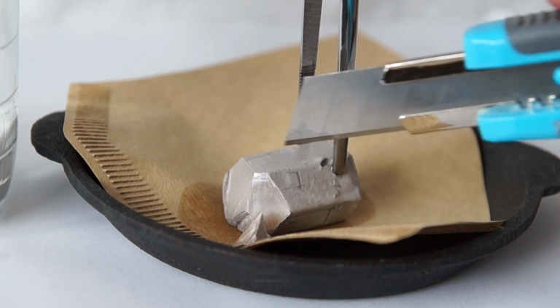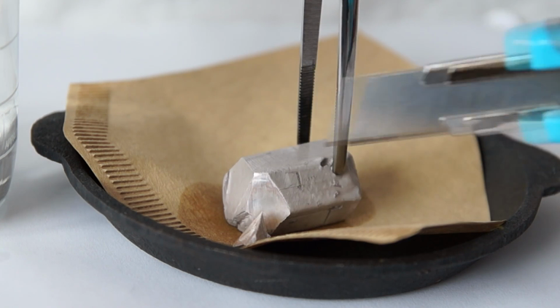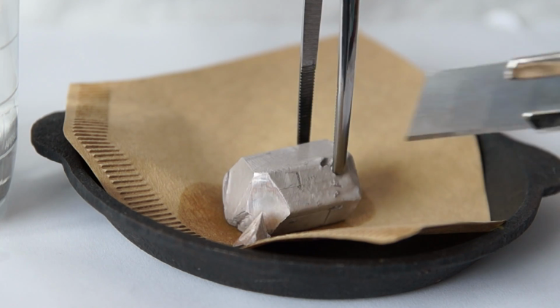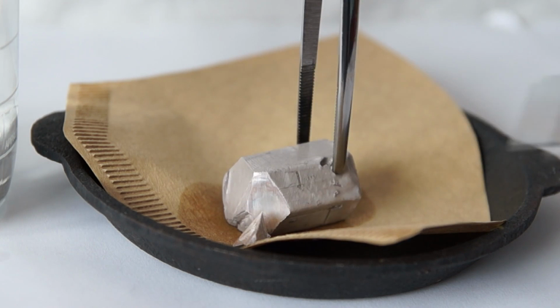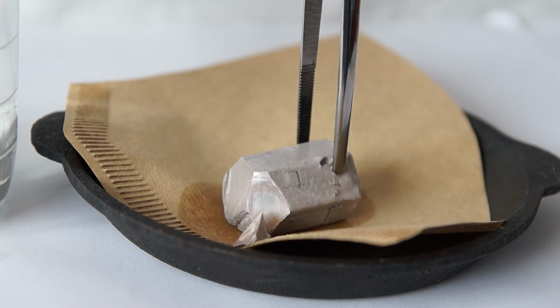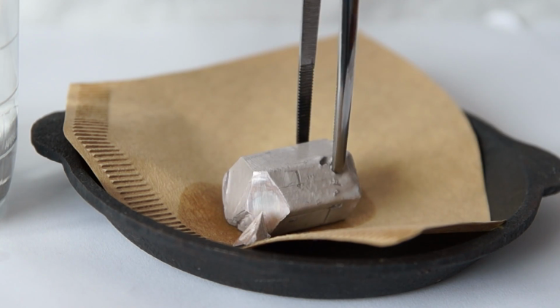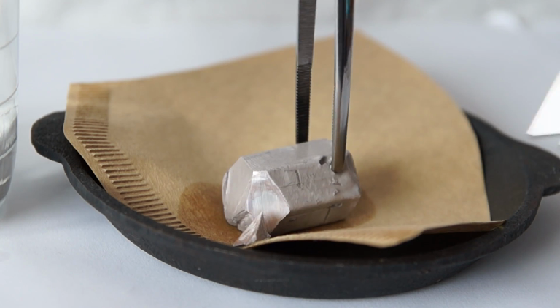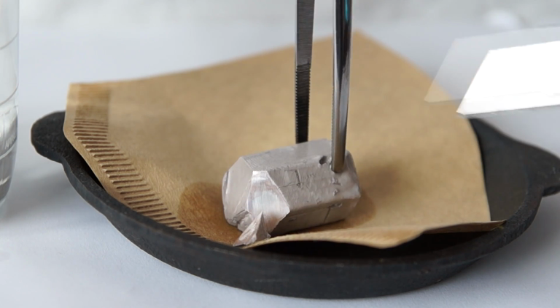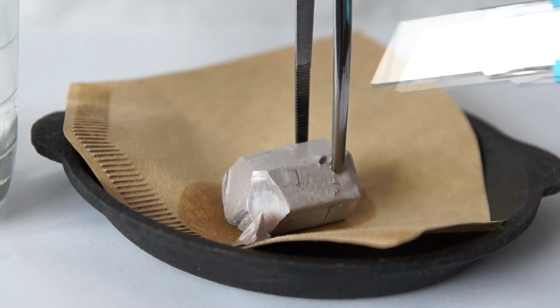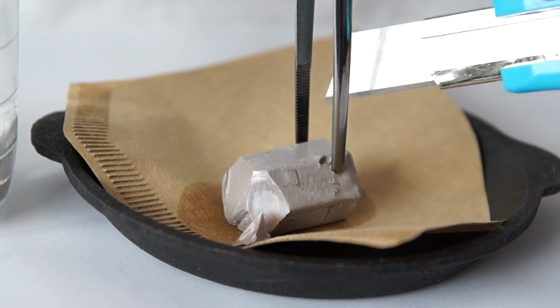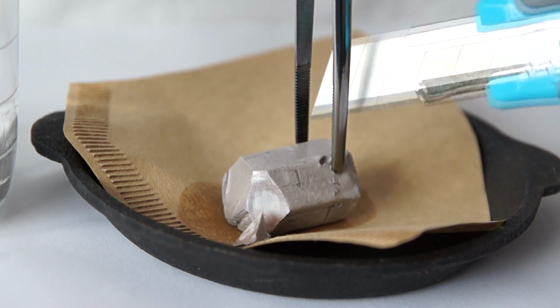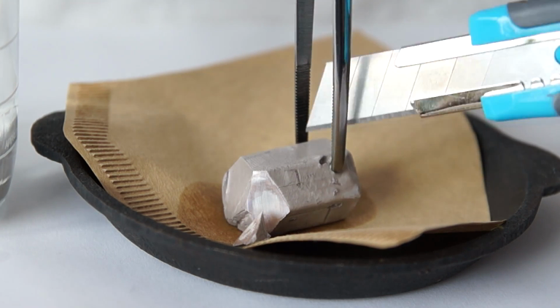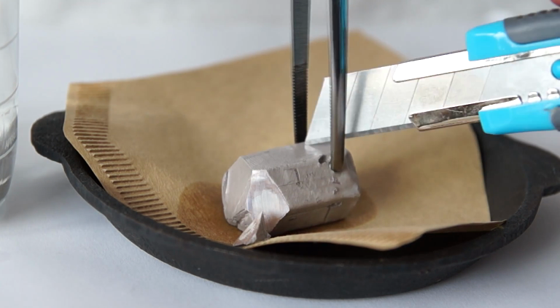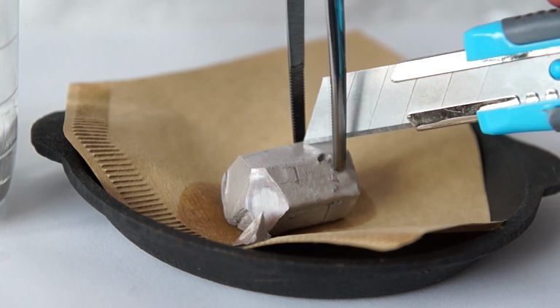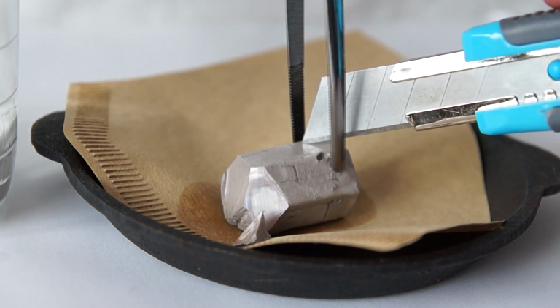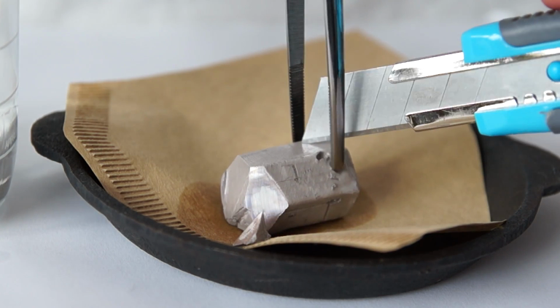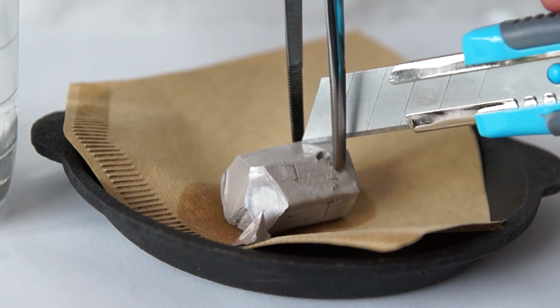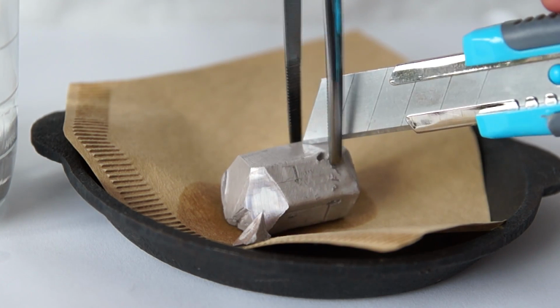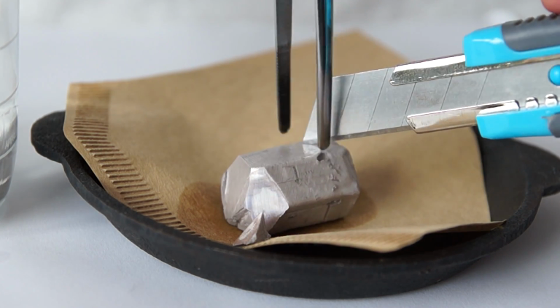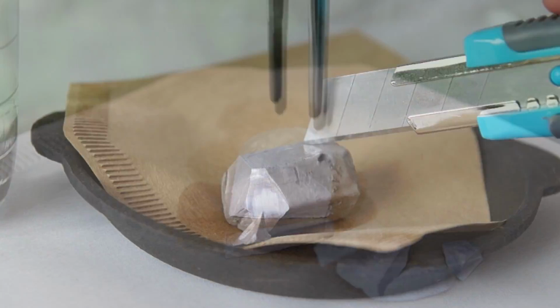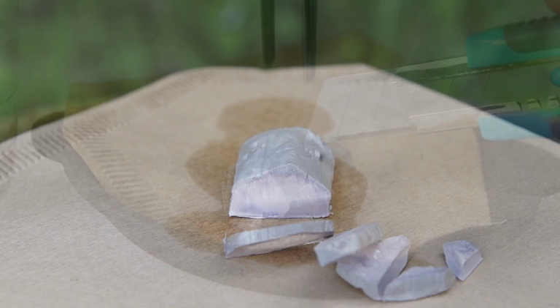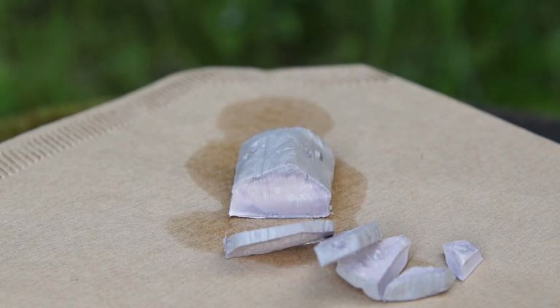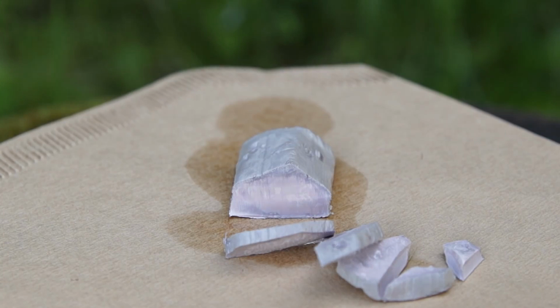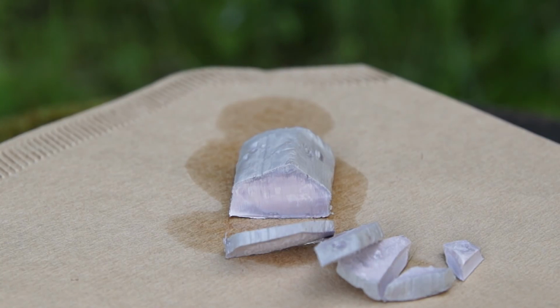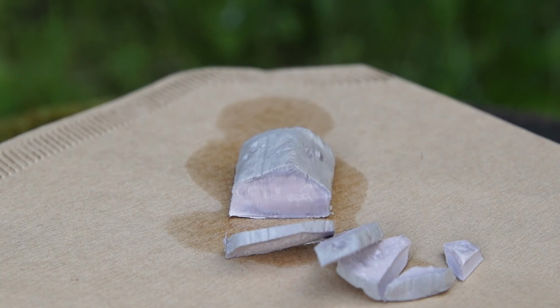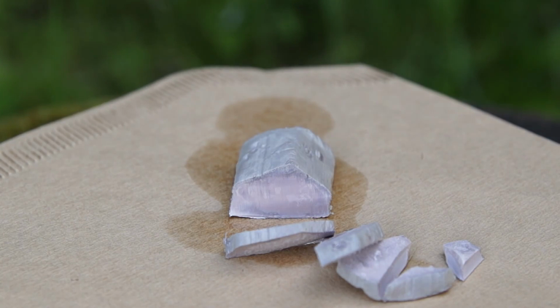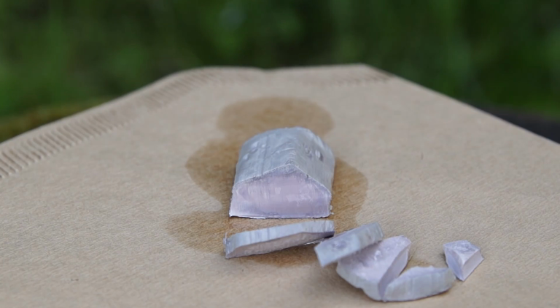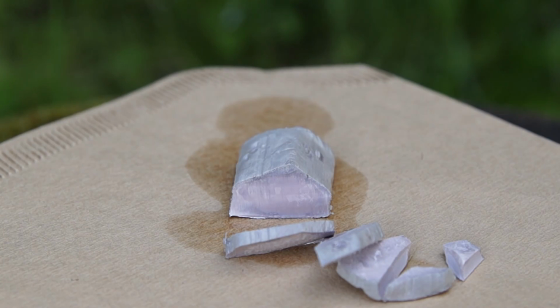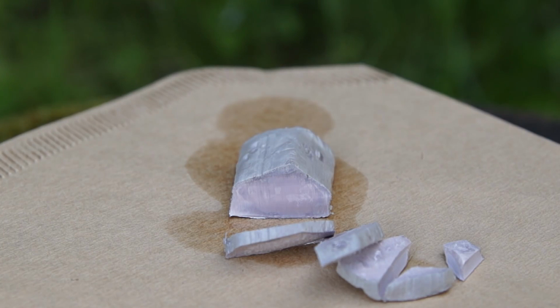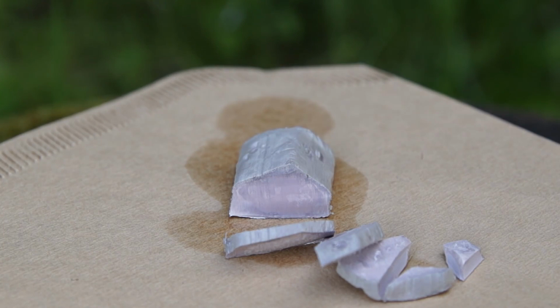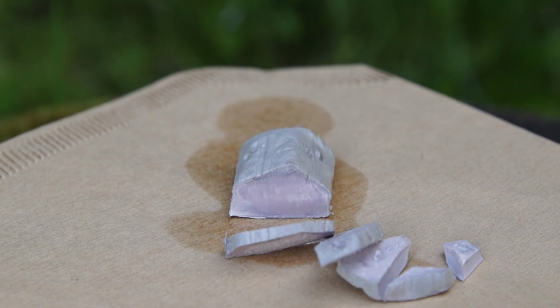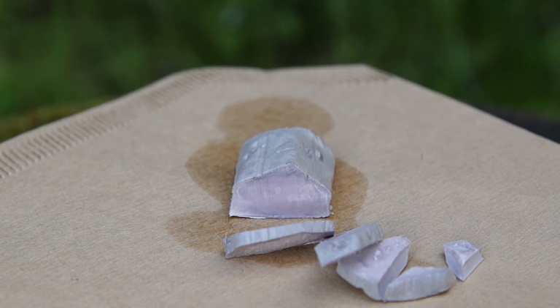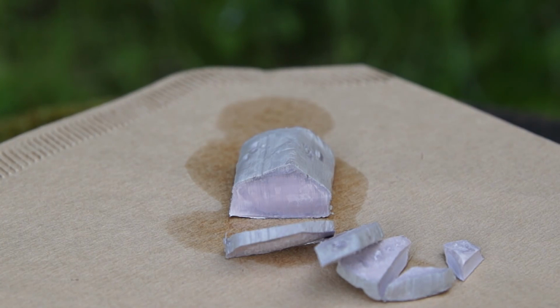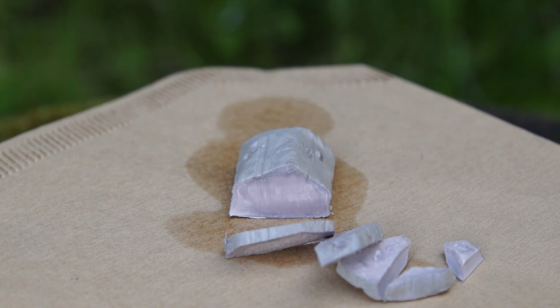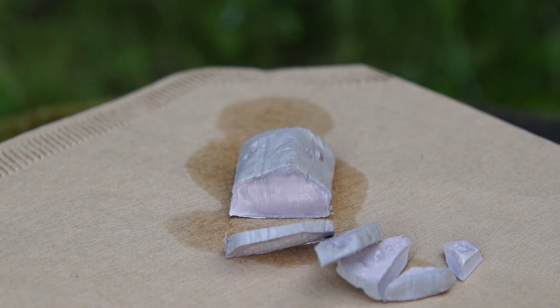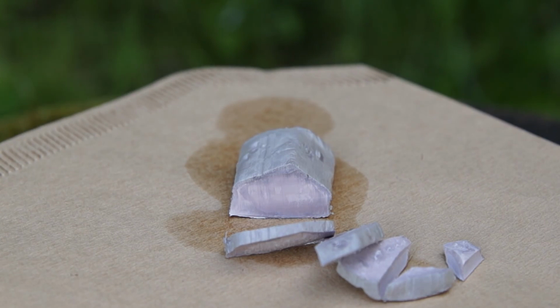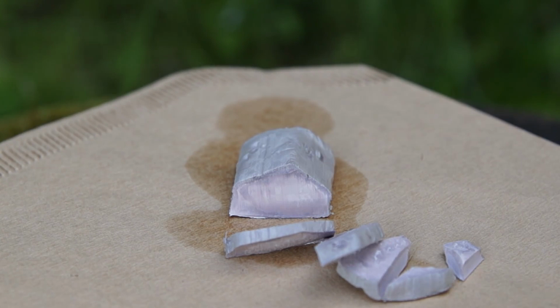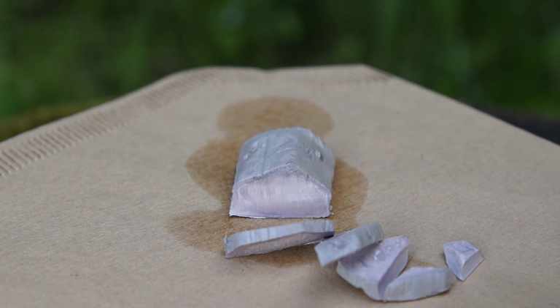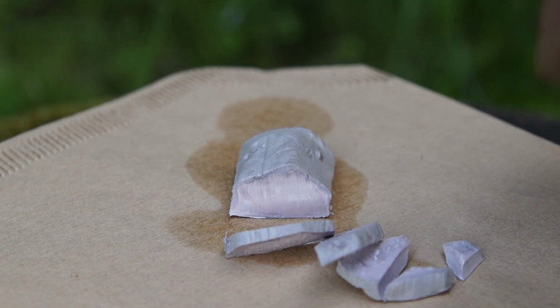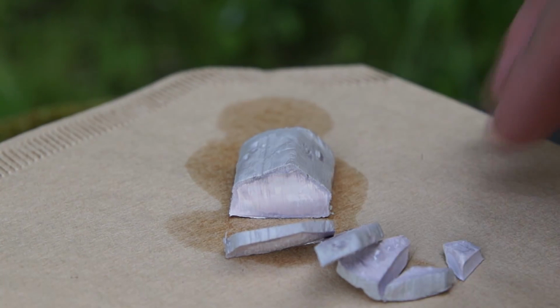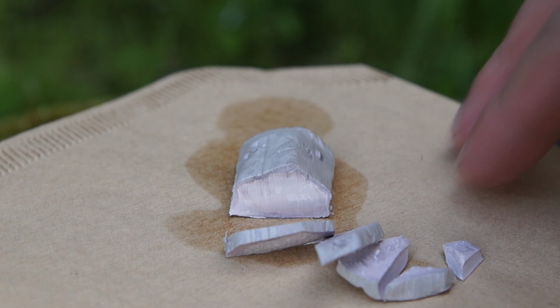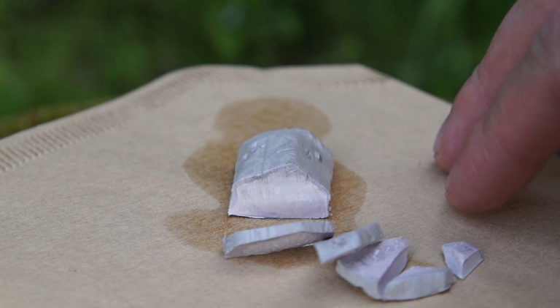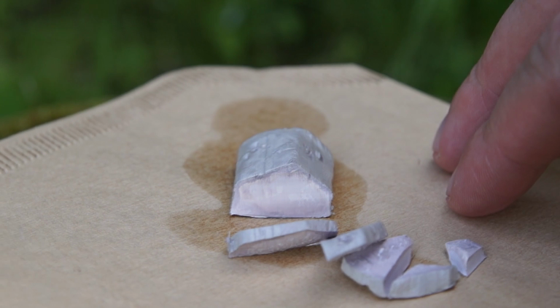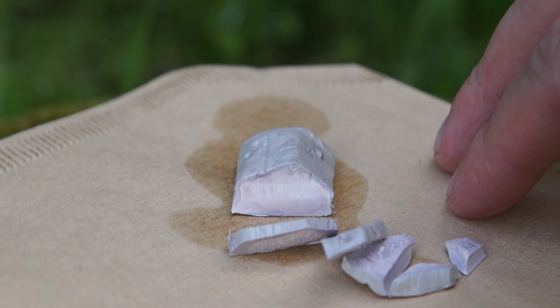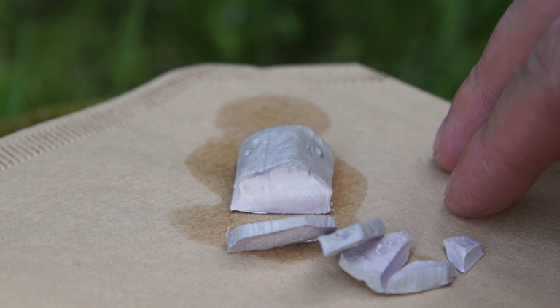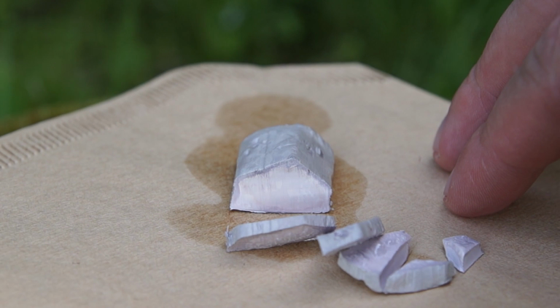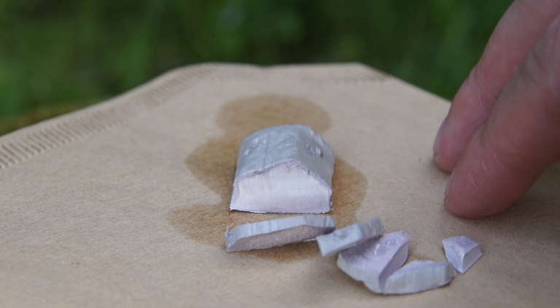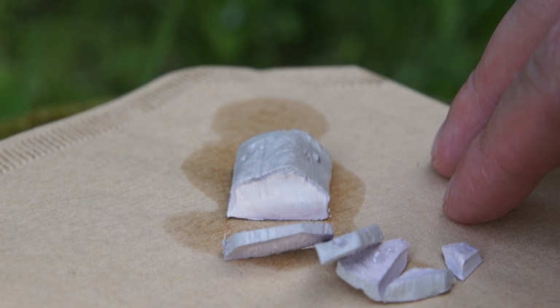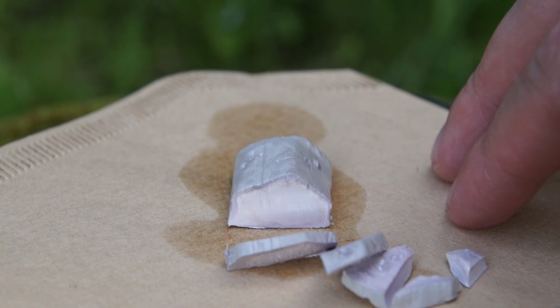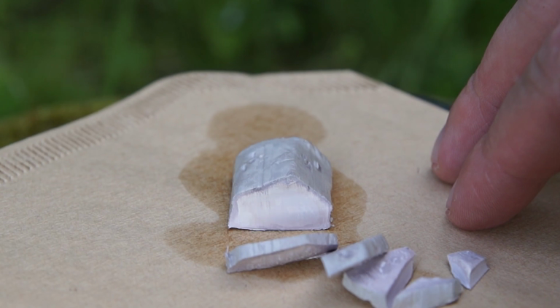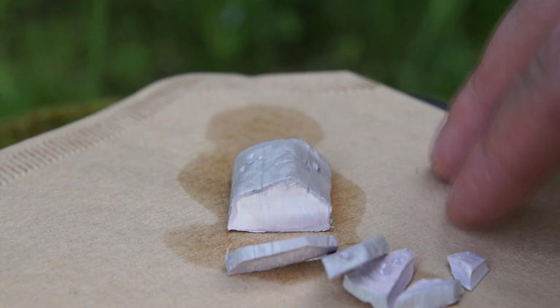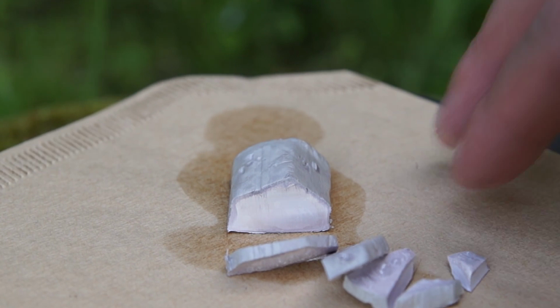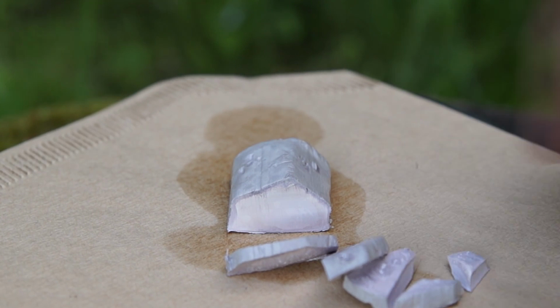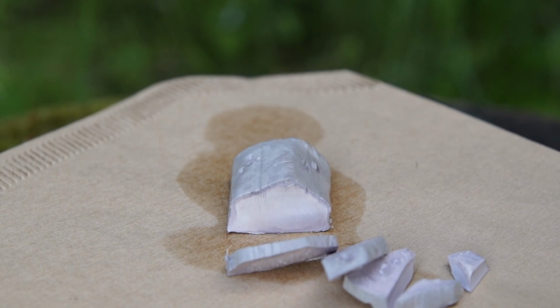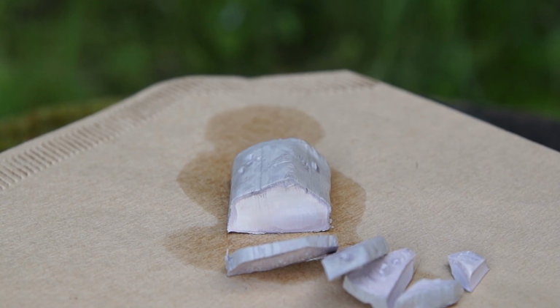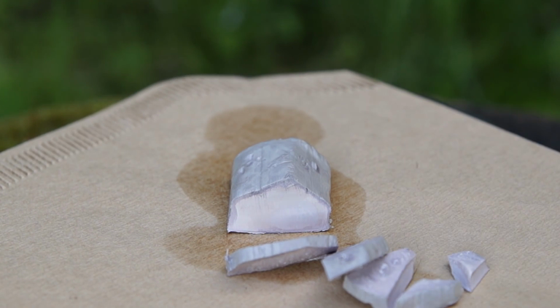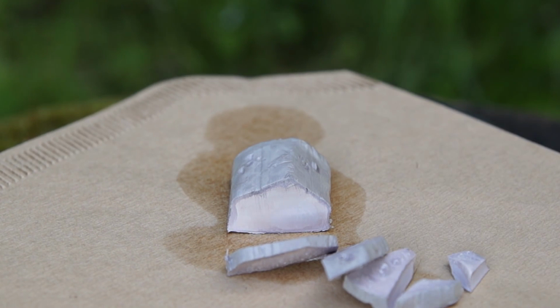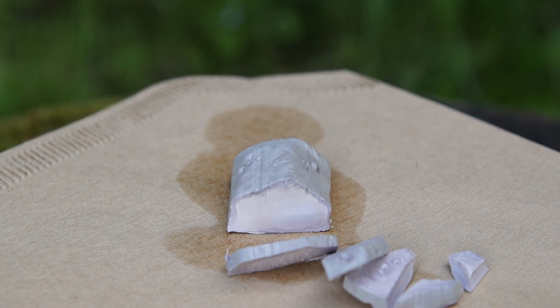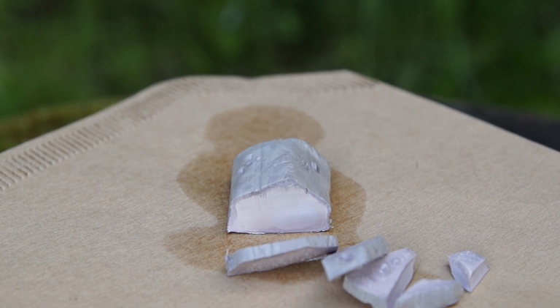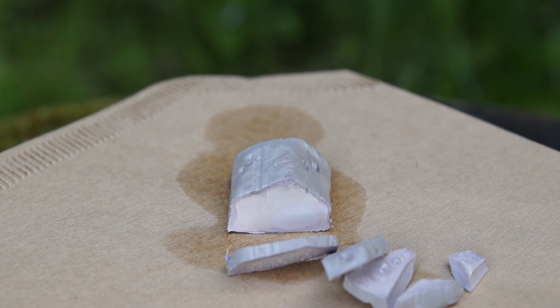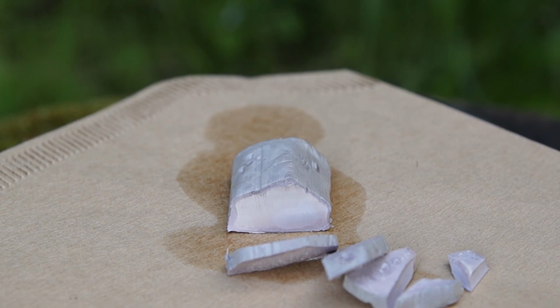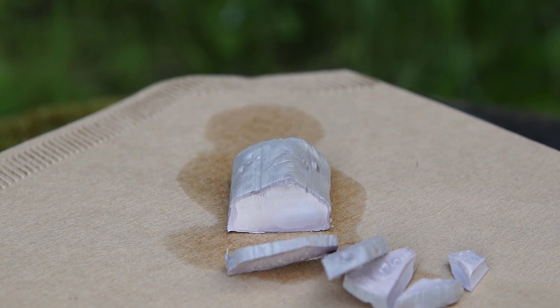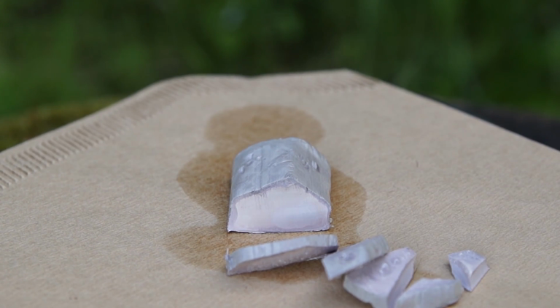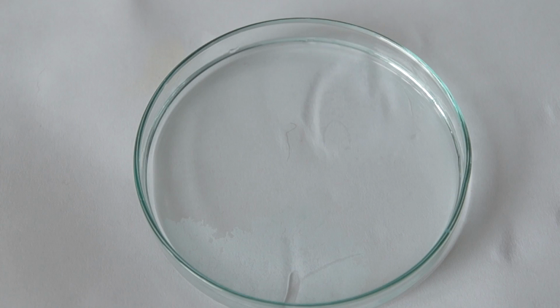It requires the same effort to cut it. On the cut edge you can see the shiny surface of sodium. However, being exposed to air, it oxidizes very quickly and becomes covered with a layer of peroxides and carbonates.